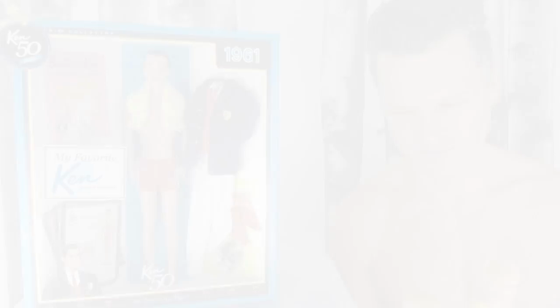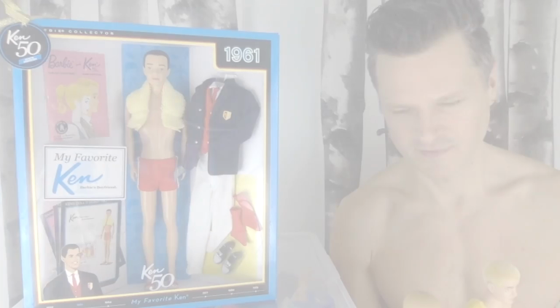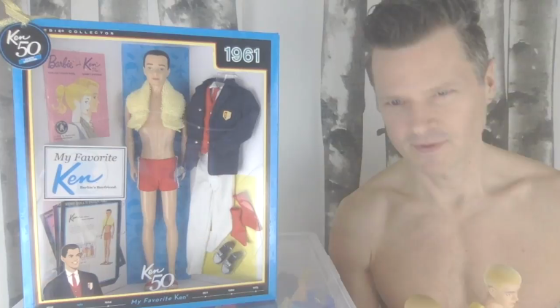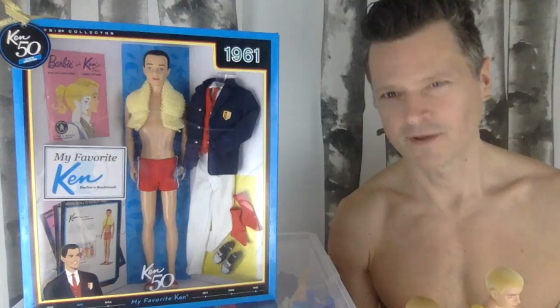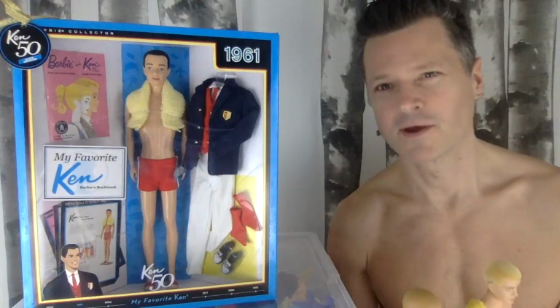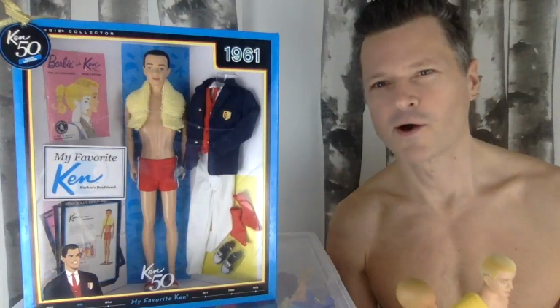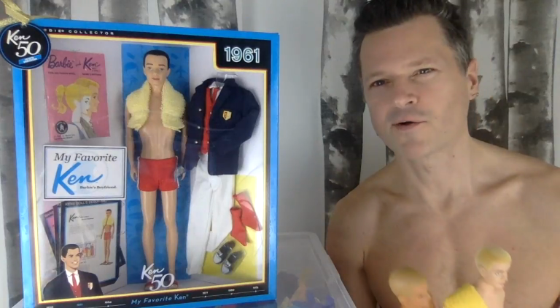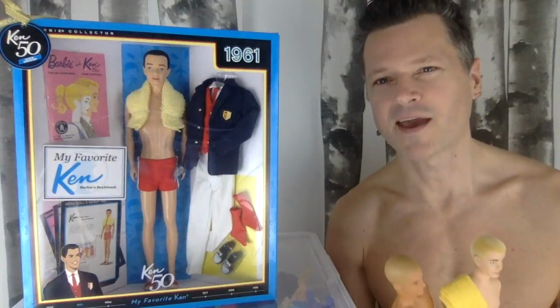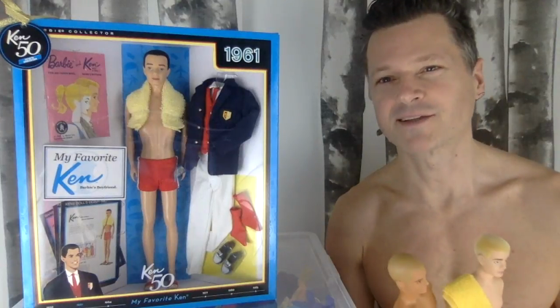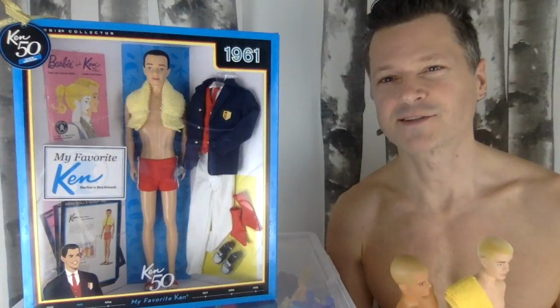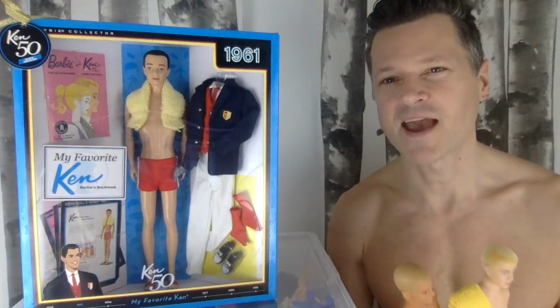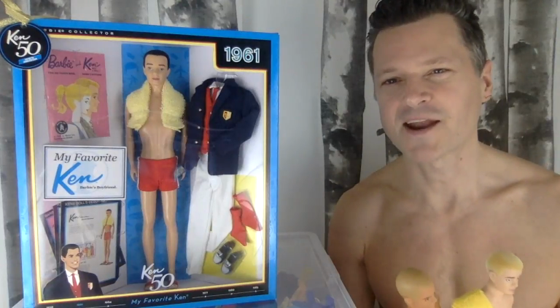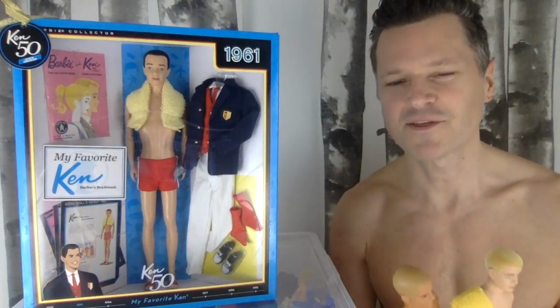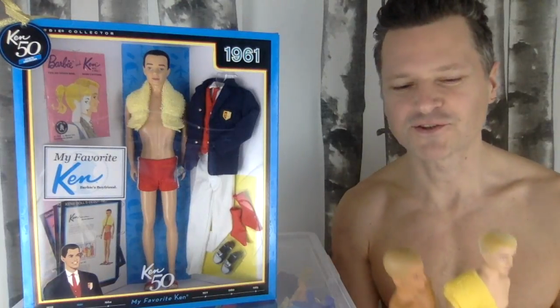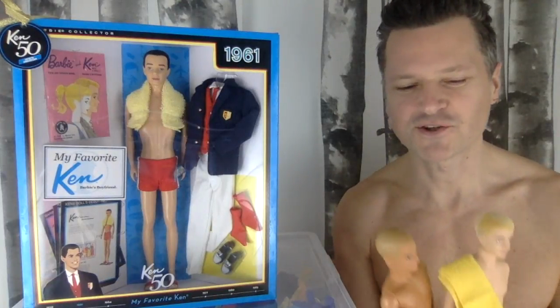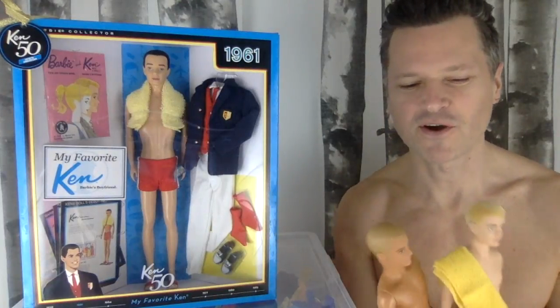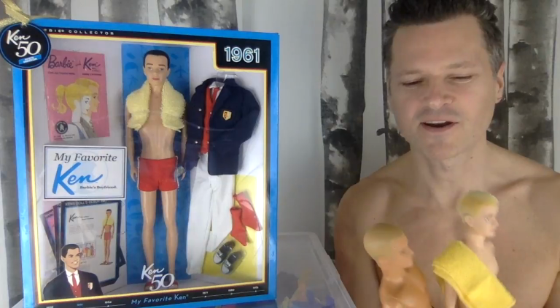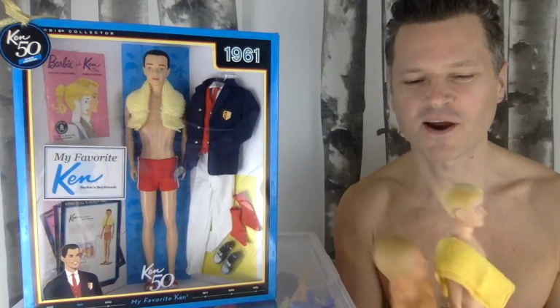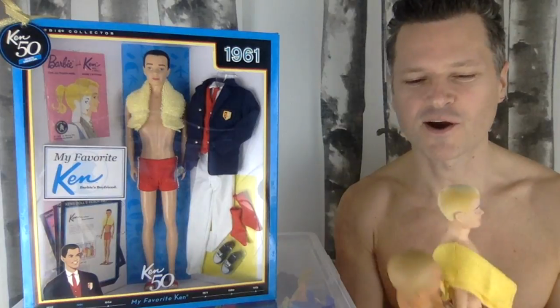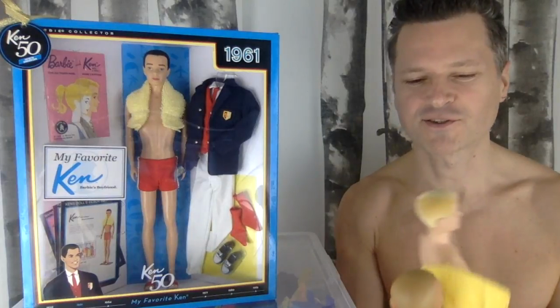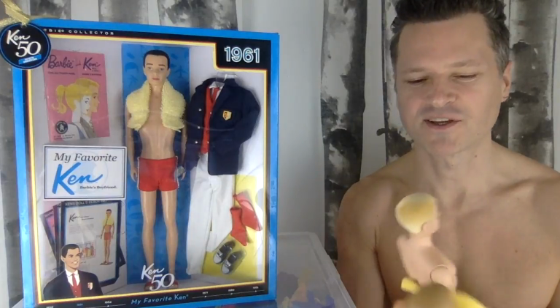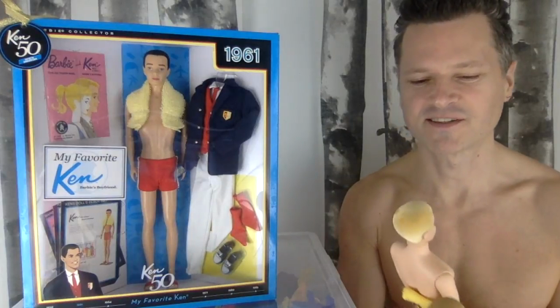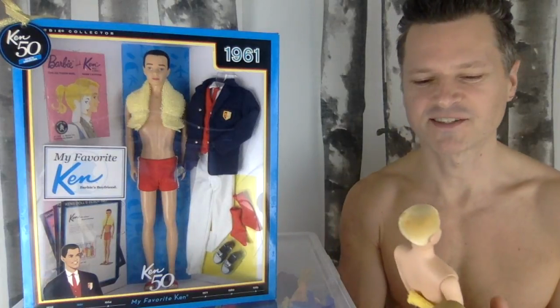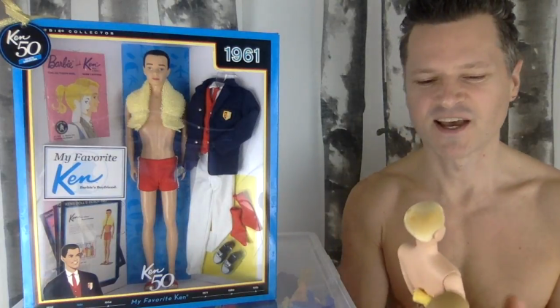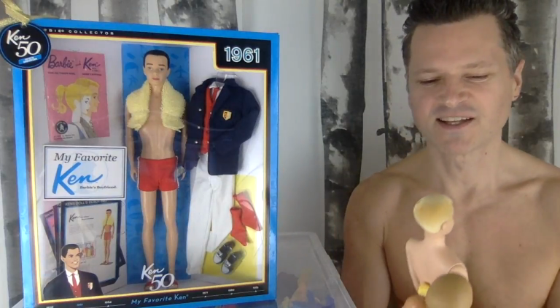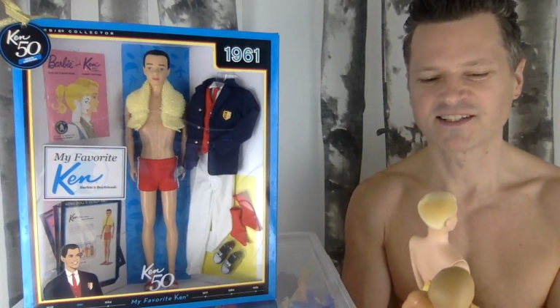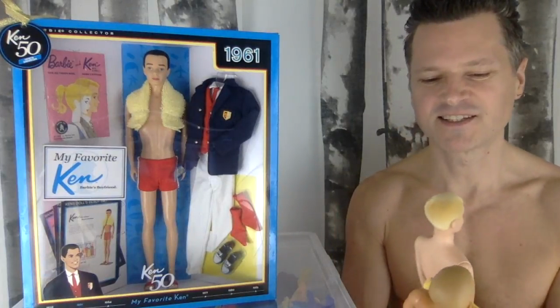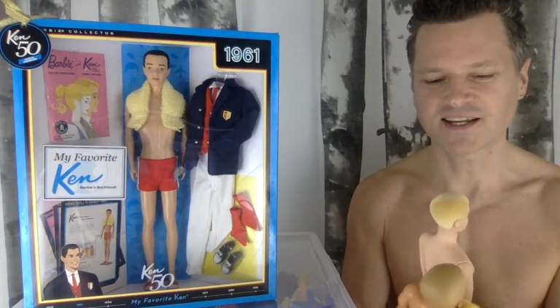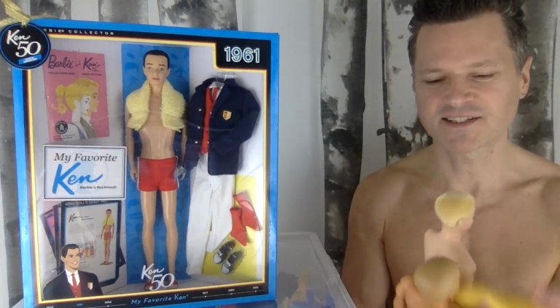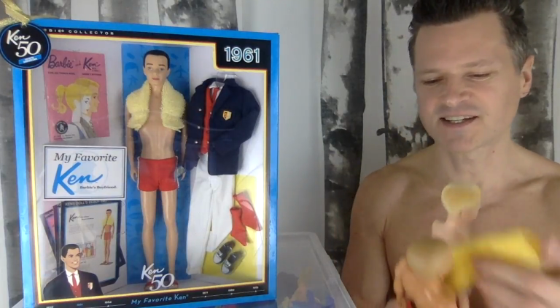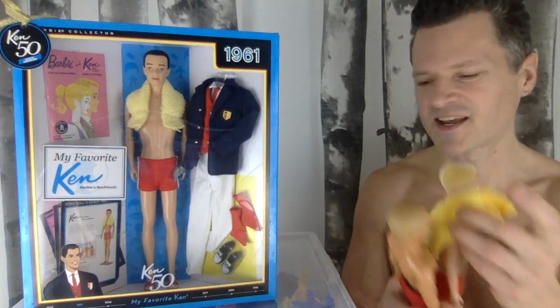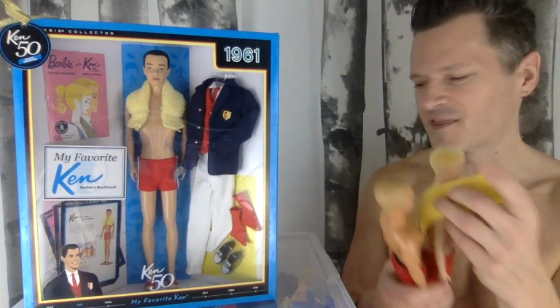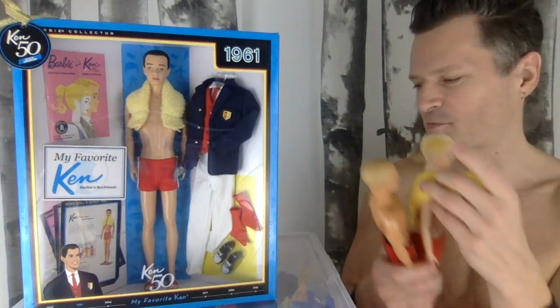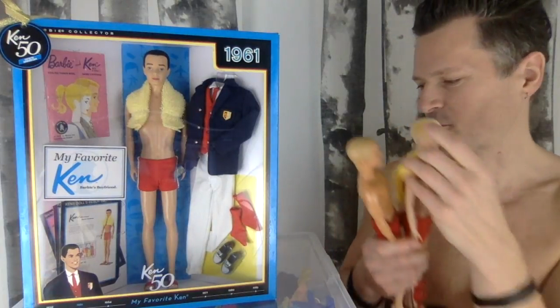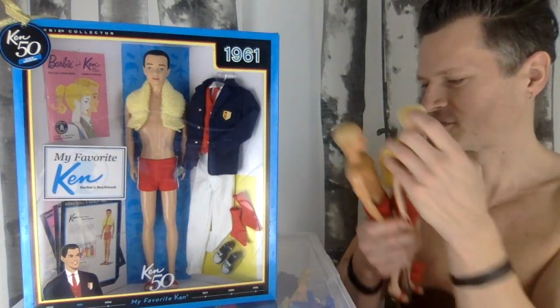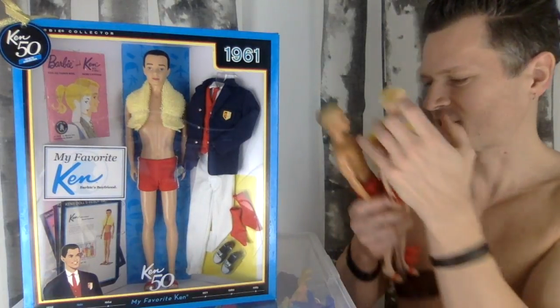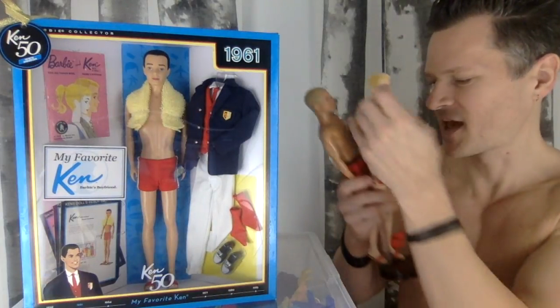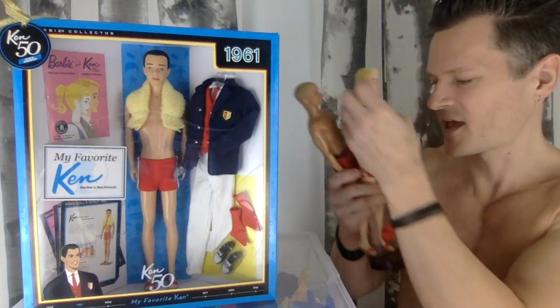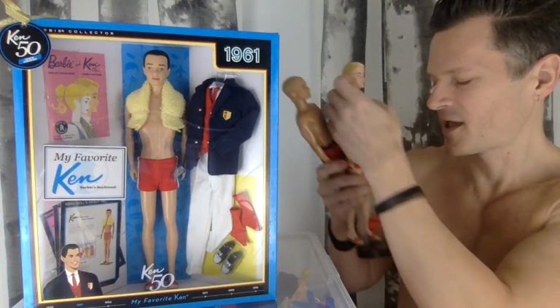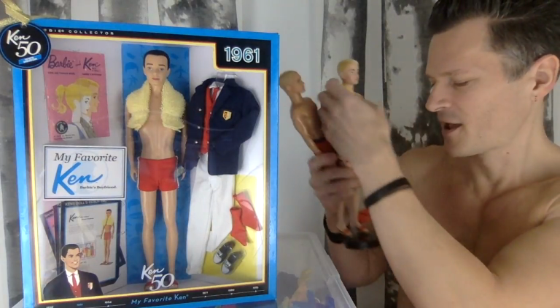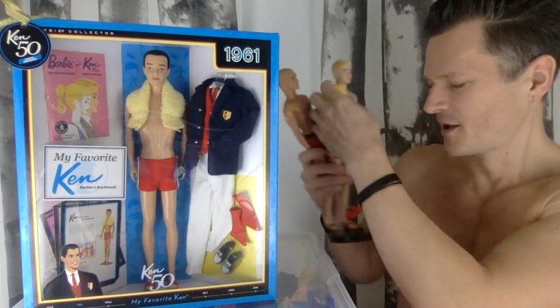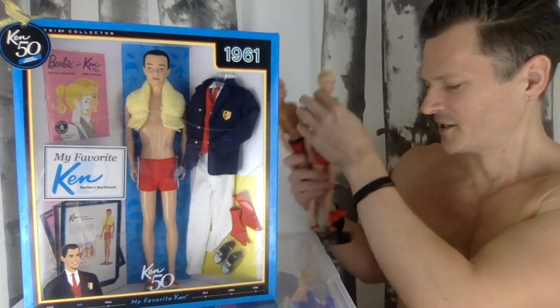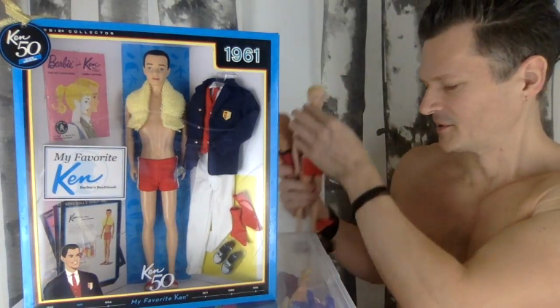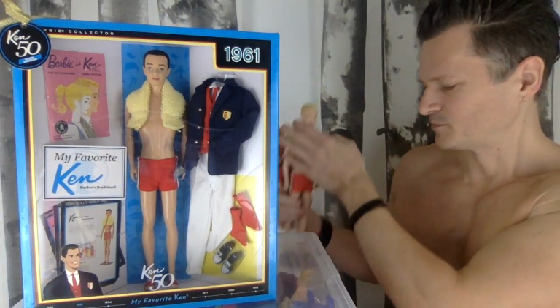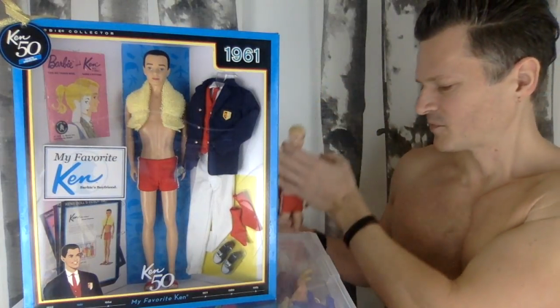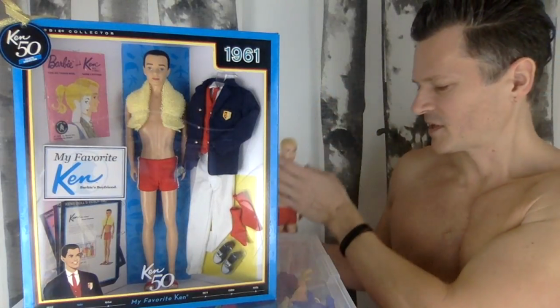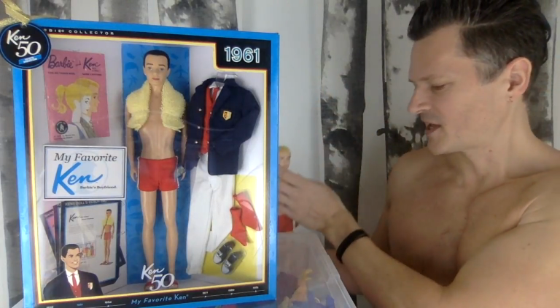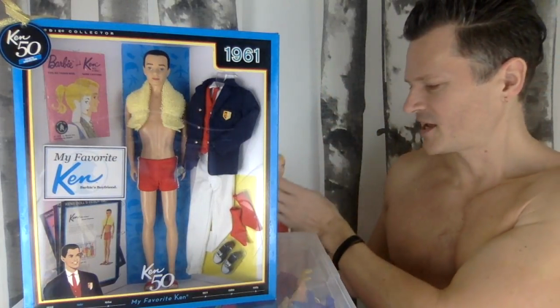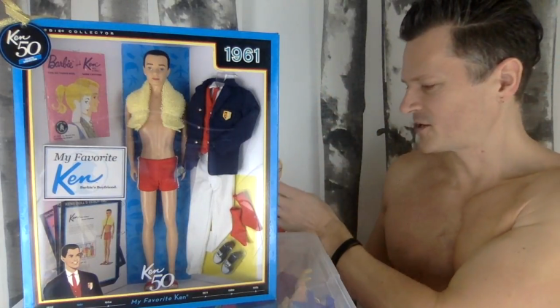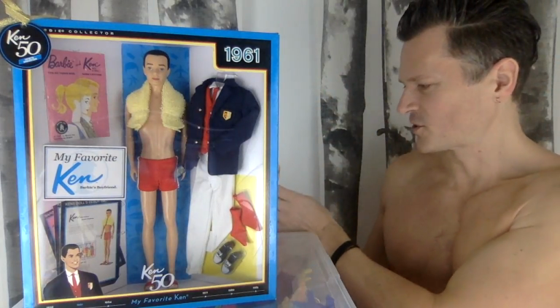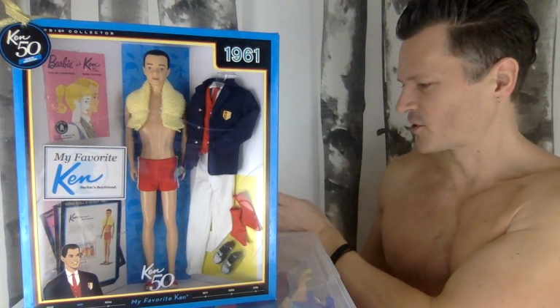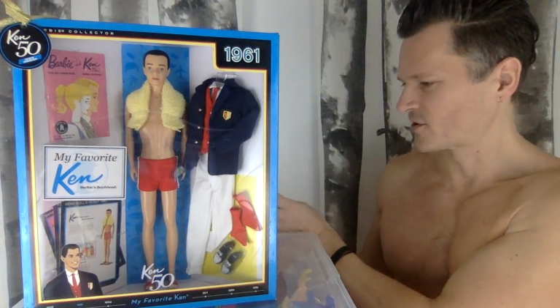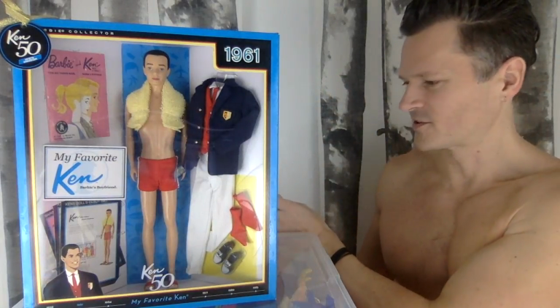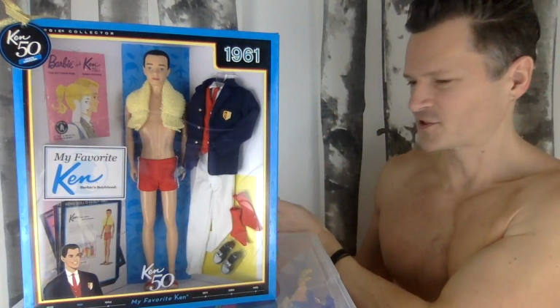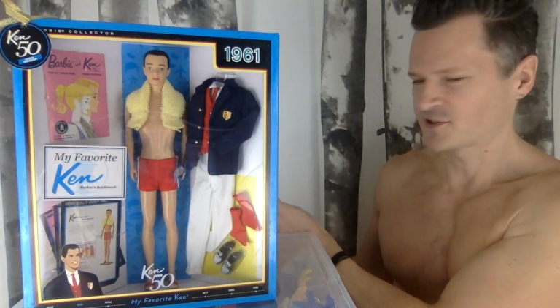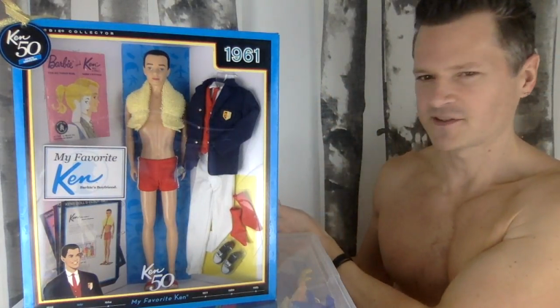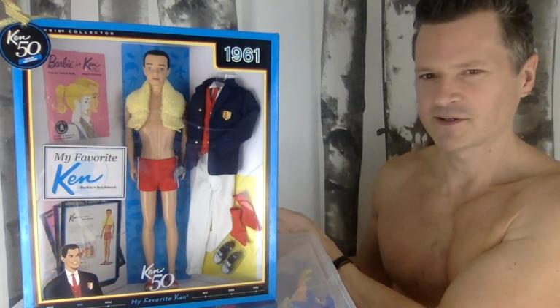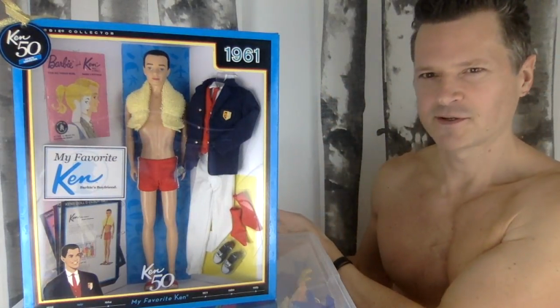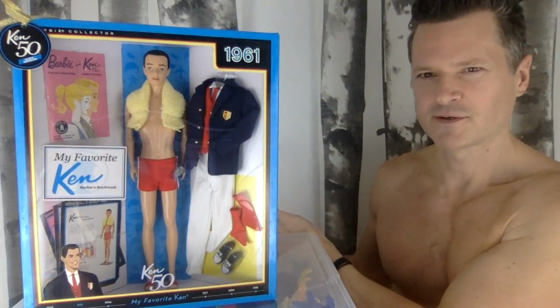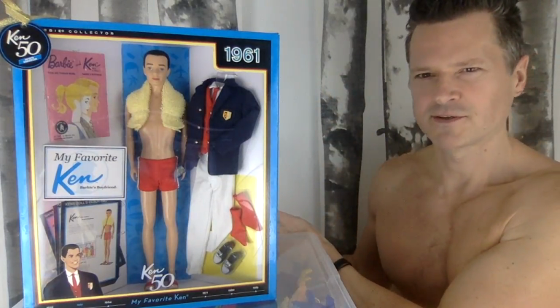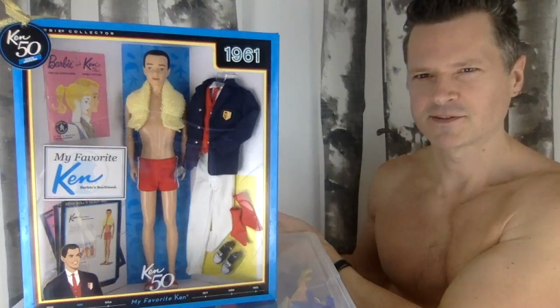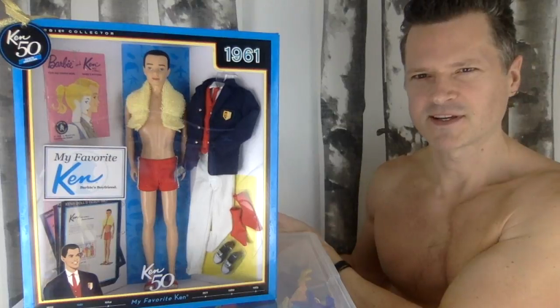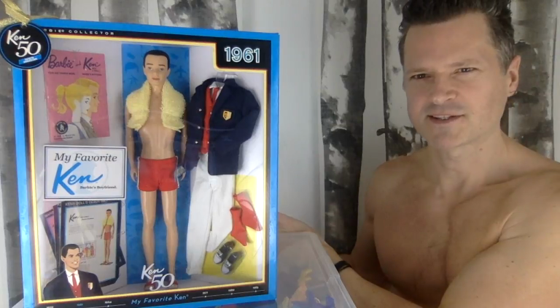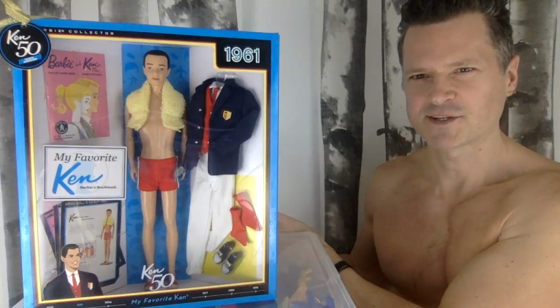Okay, it's Kenneth Sean Carson's 60th birthday. He turns 60.